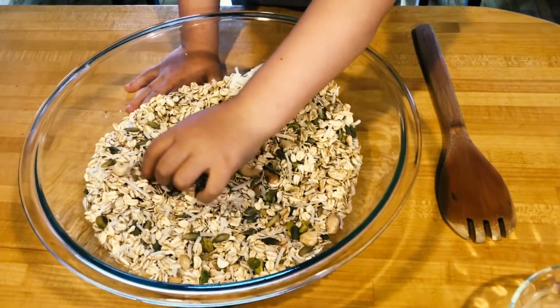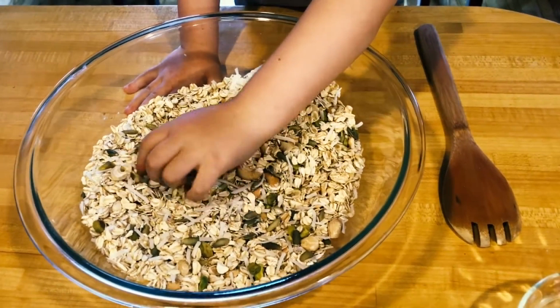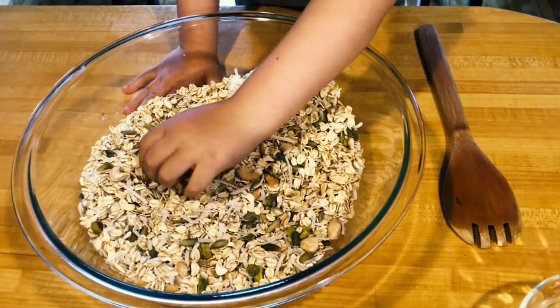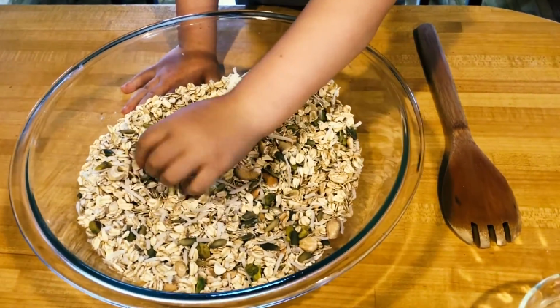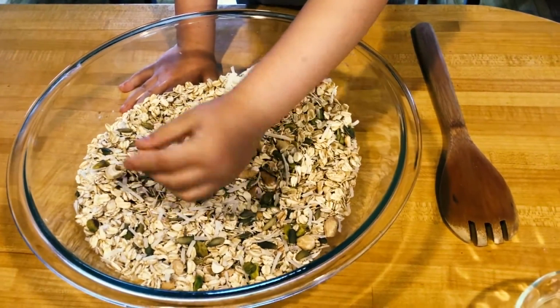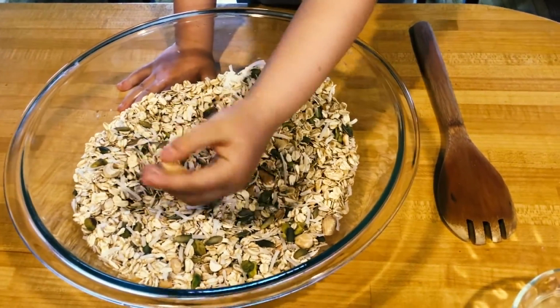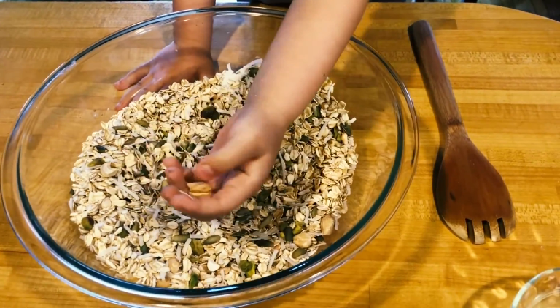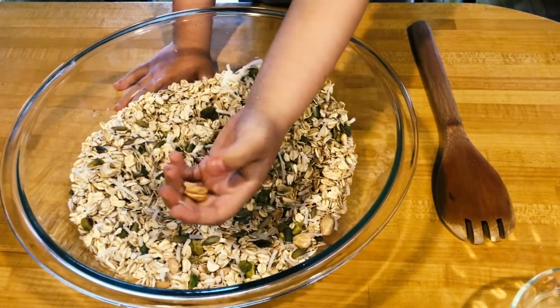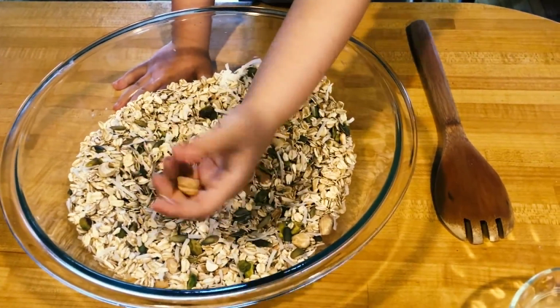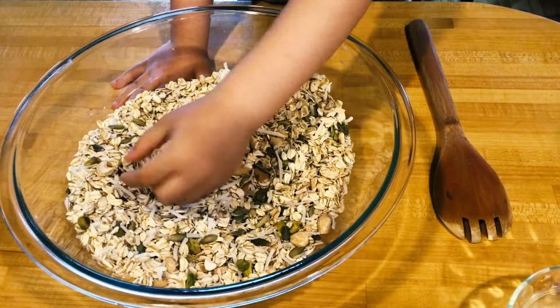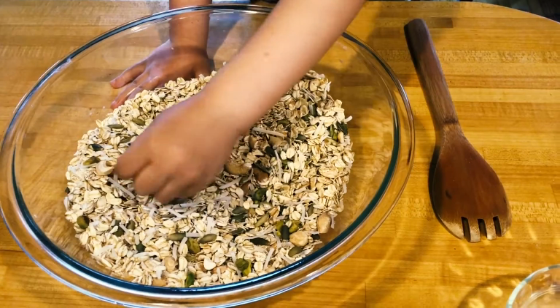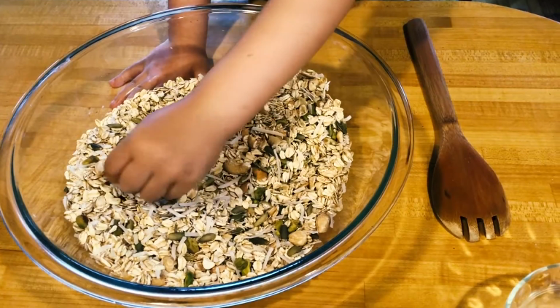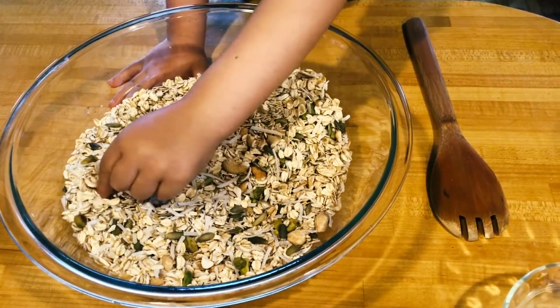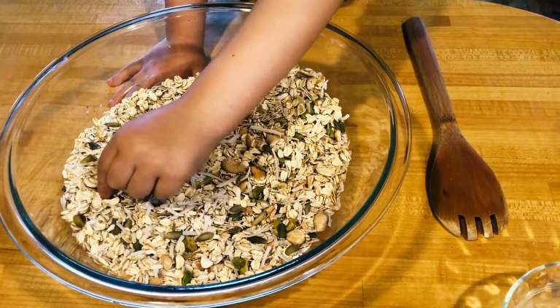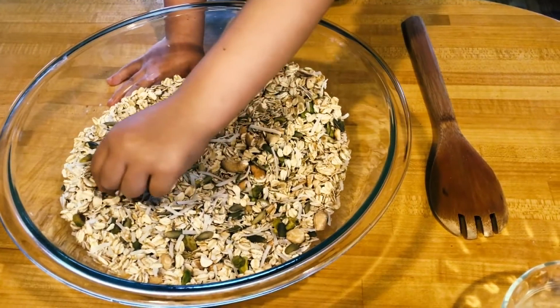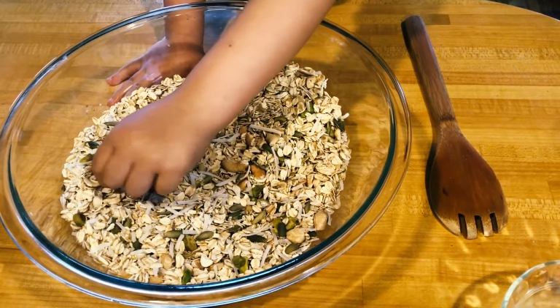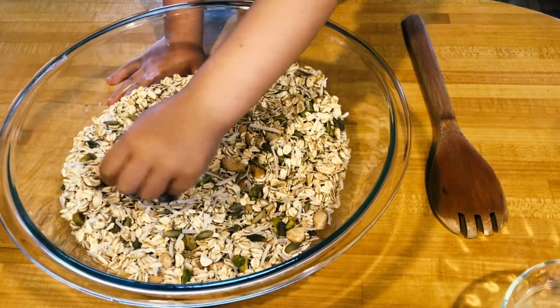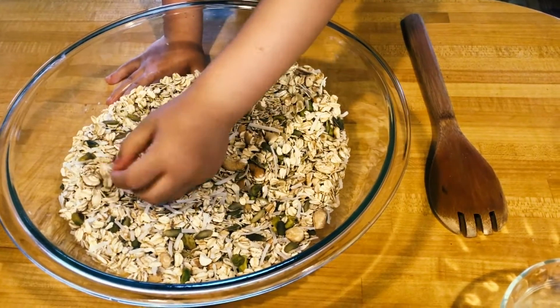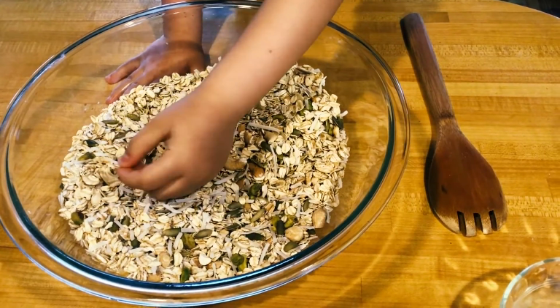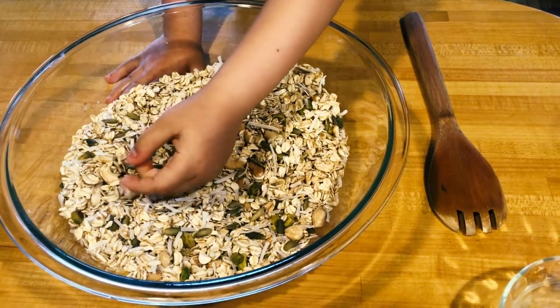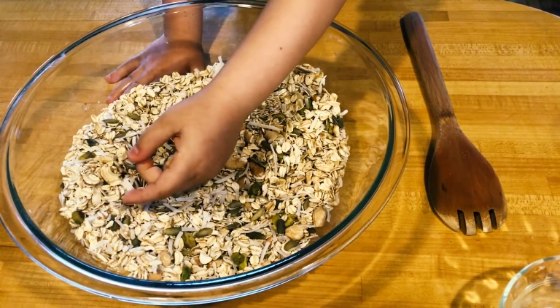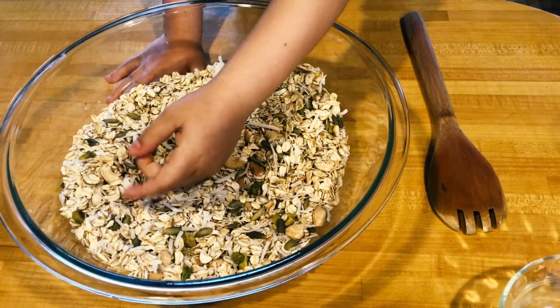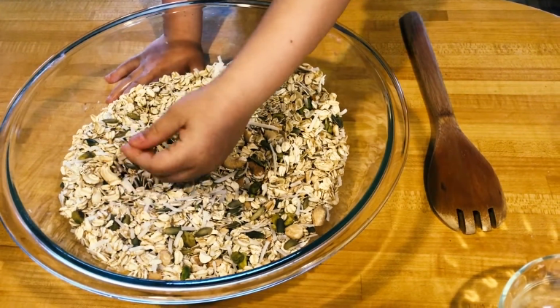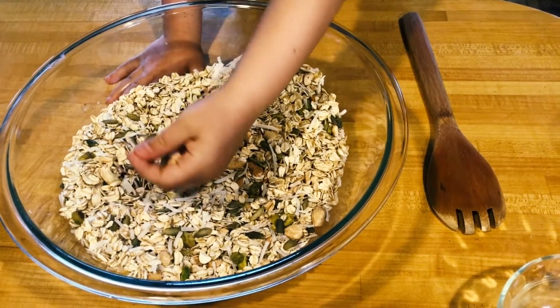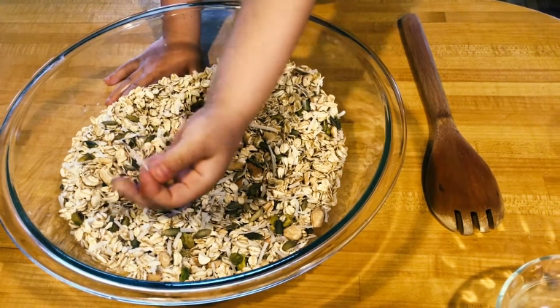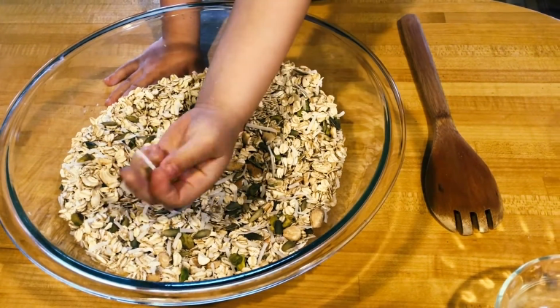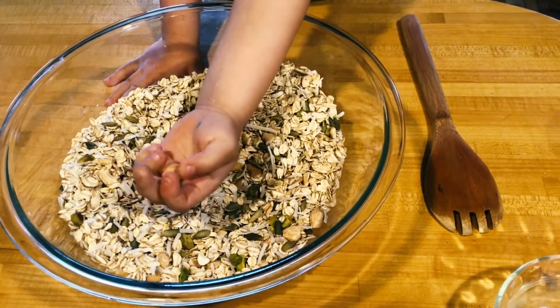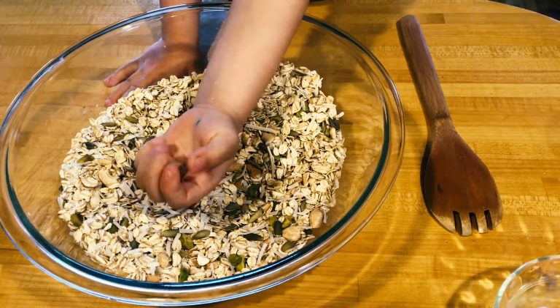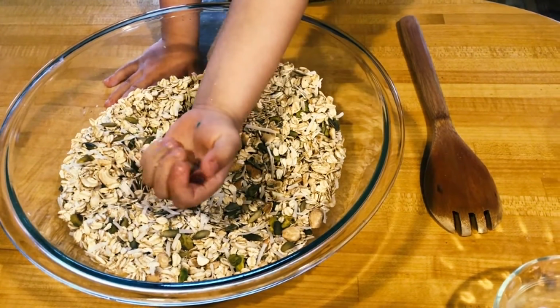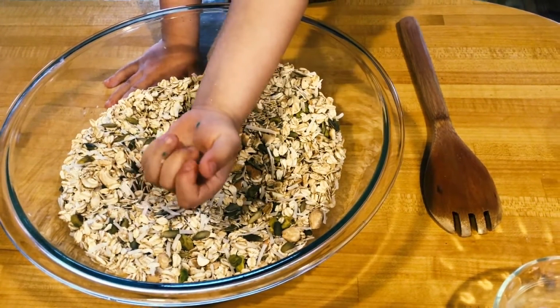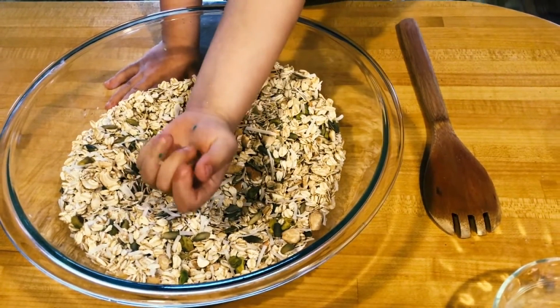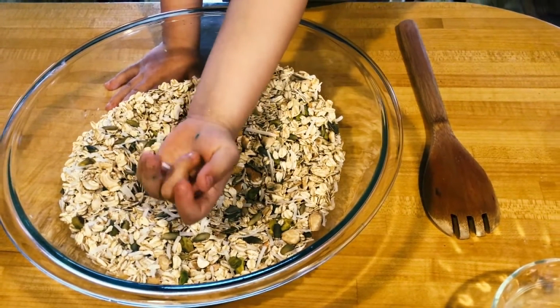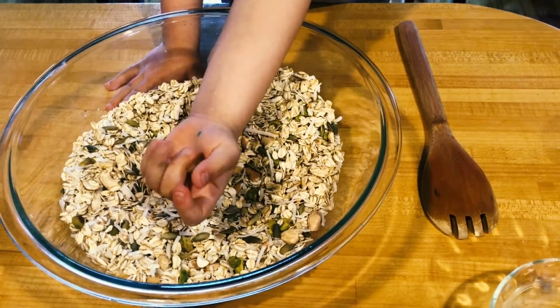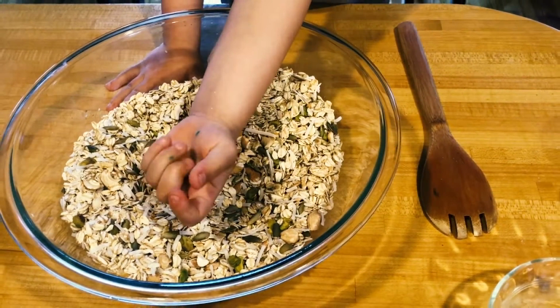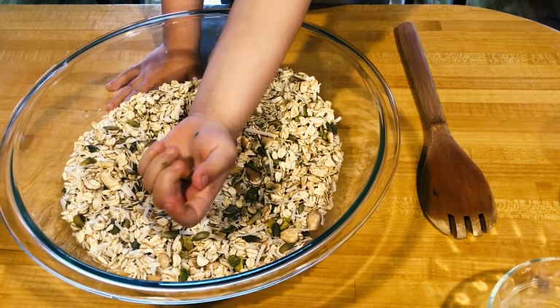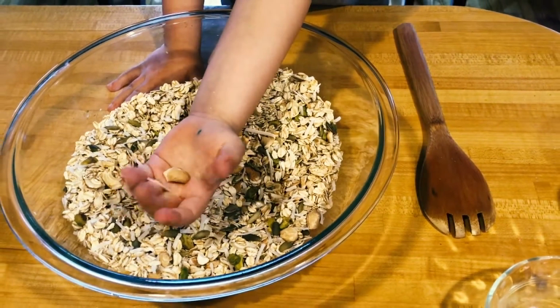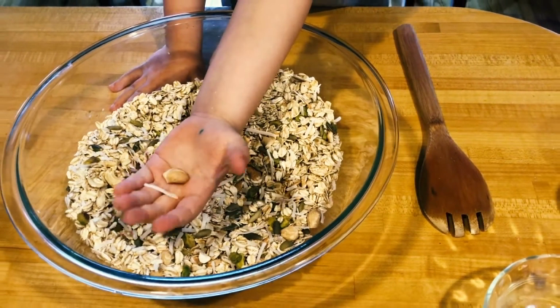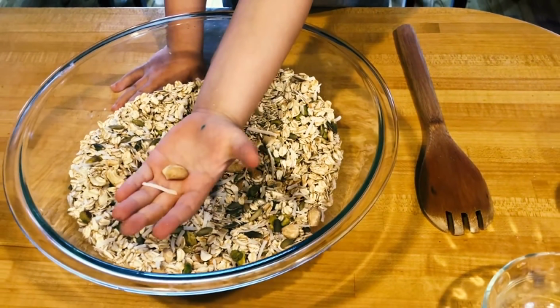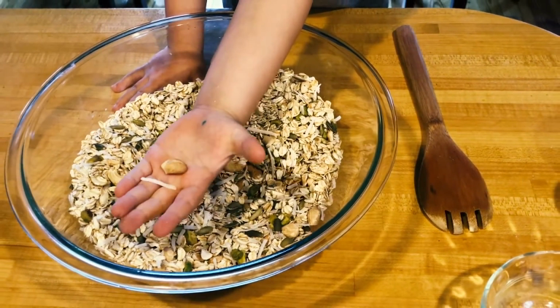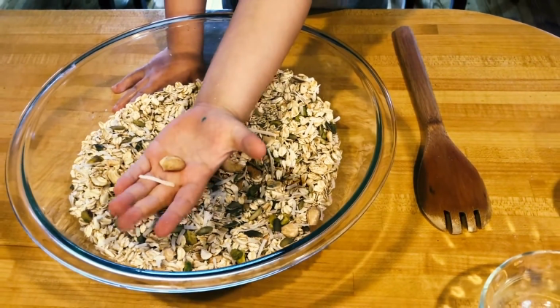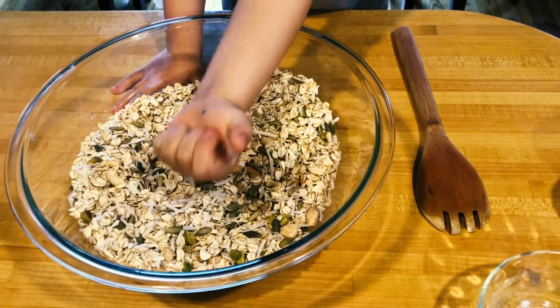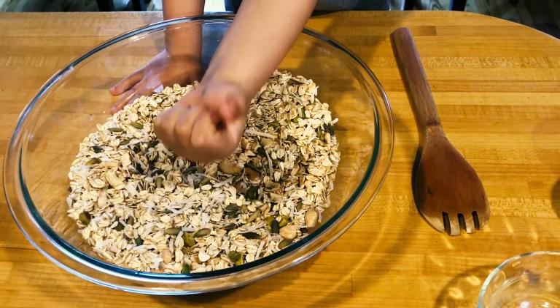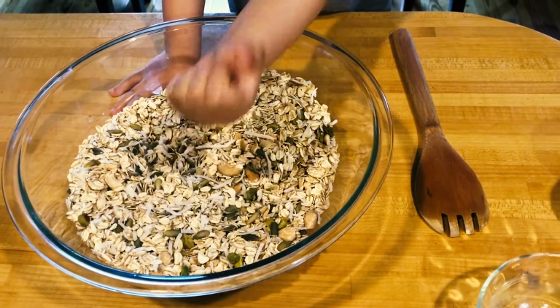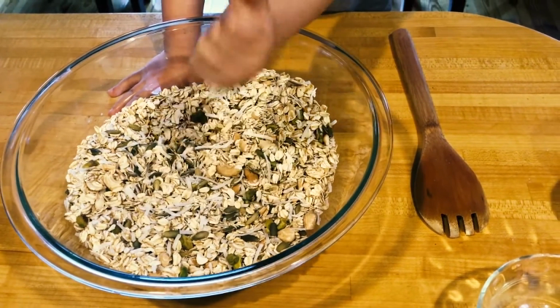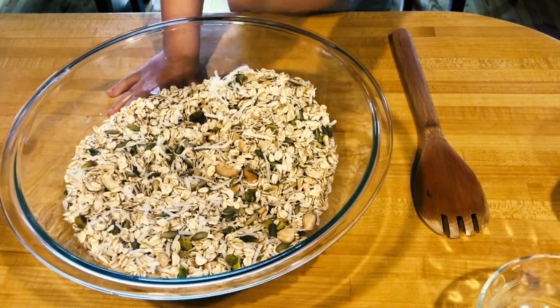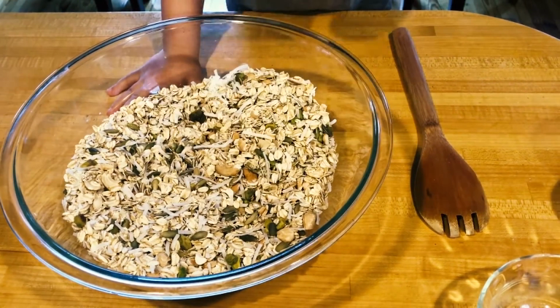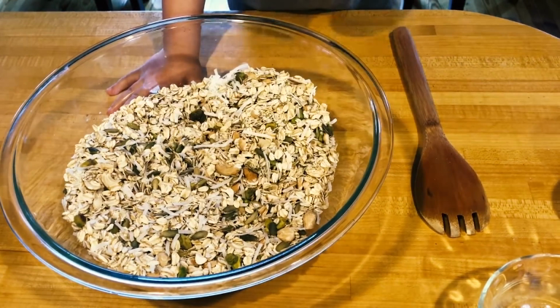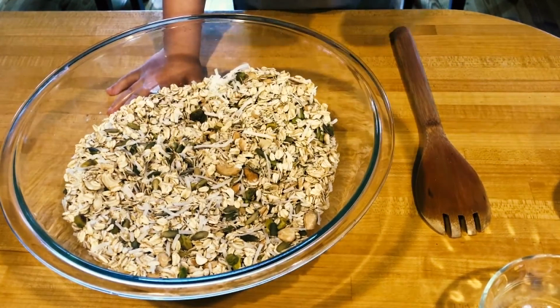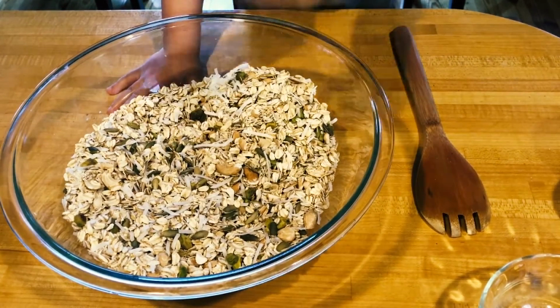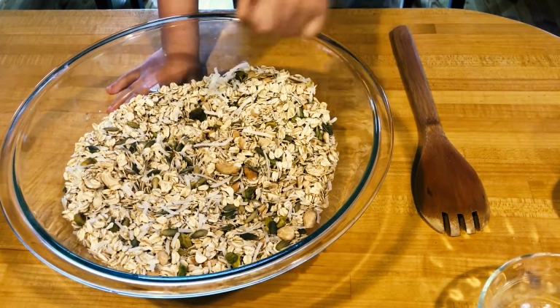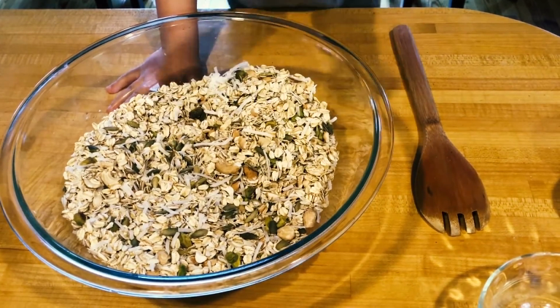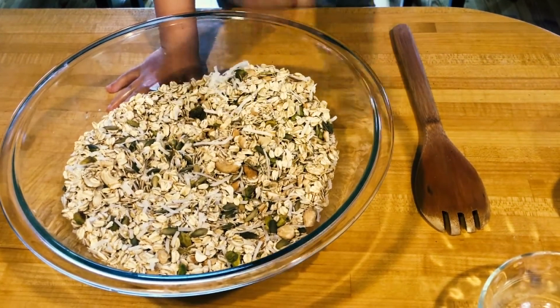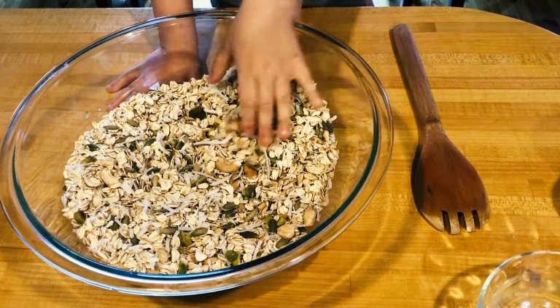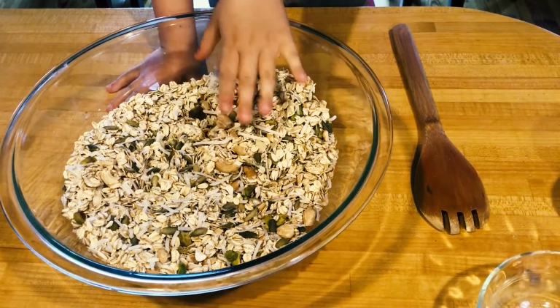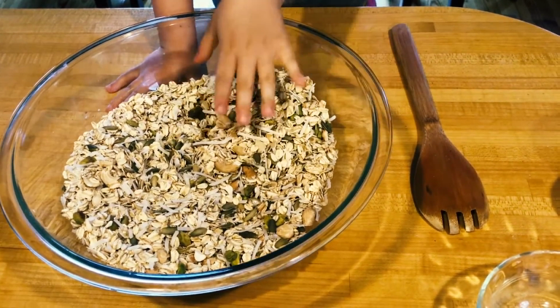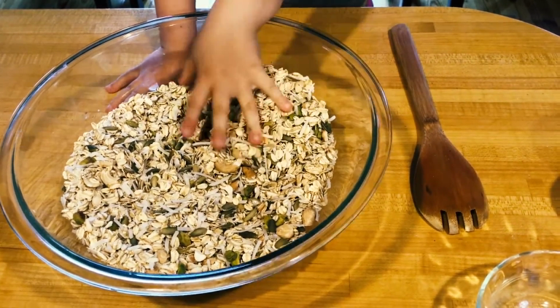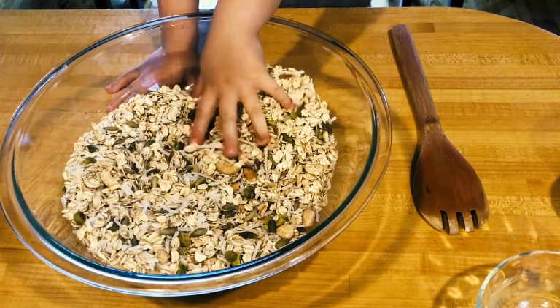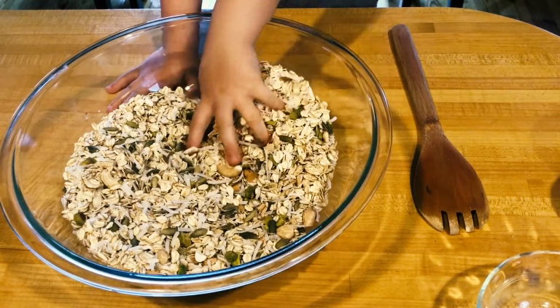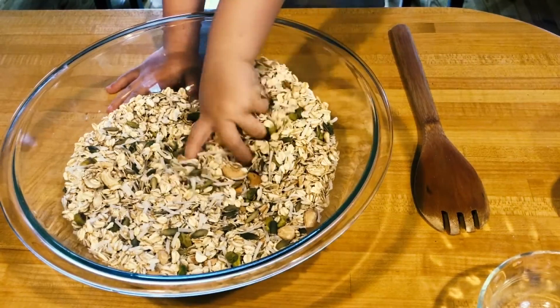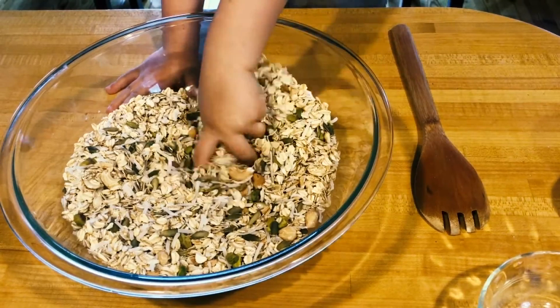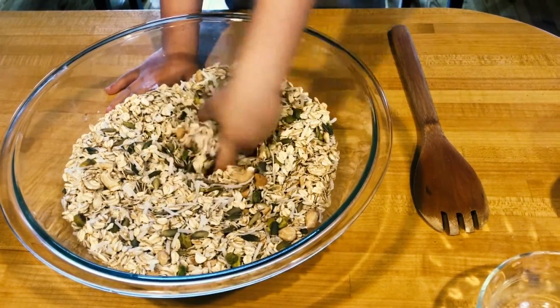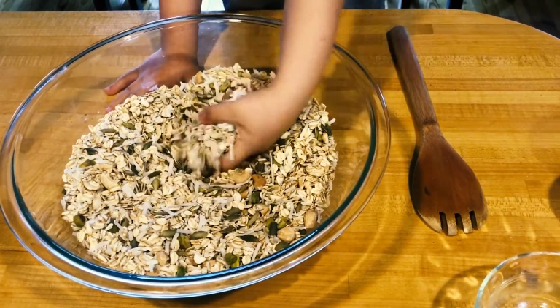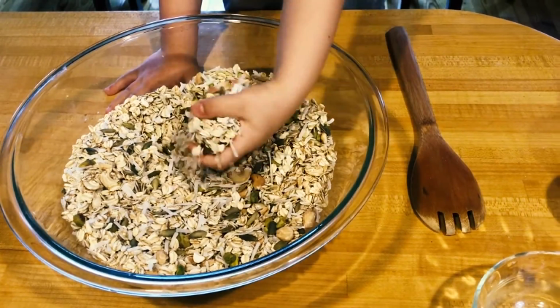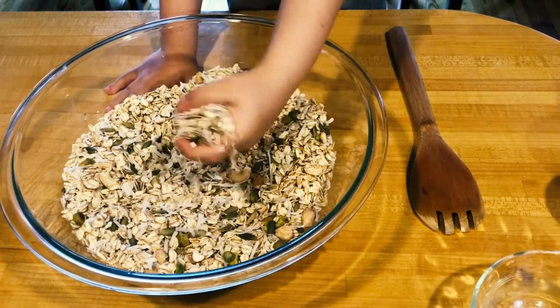This is the cashew. Pistachios. And pumpkin seeds.